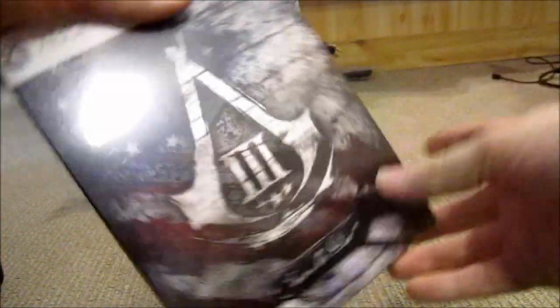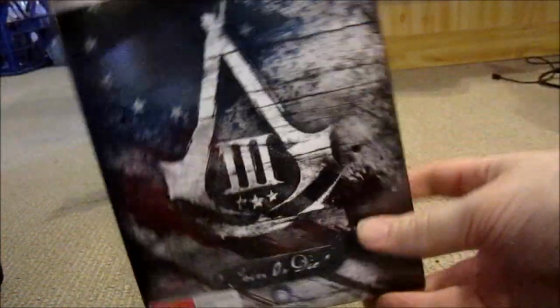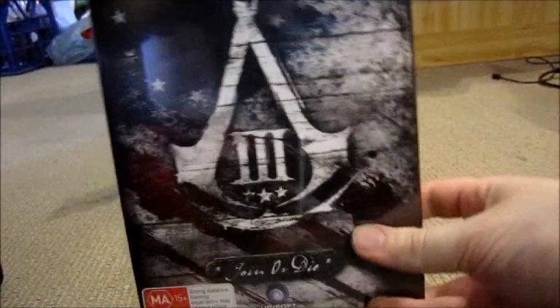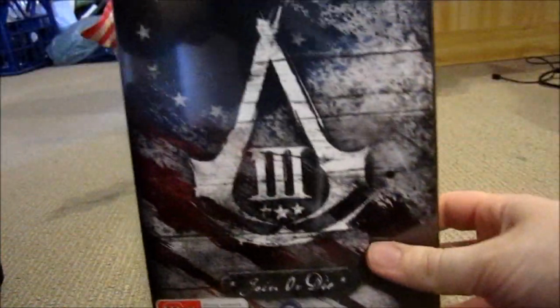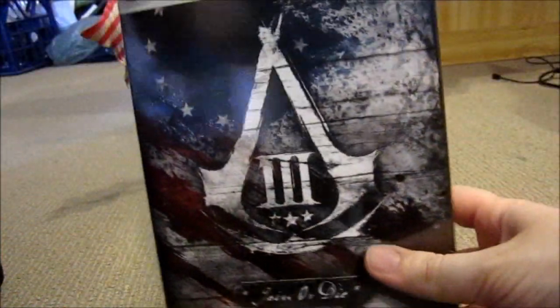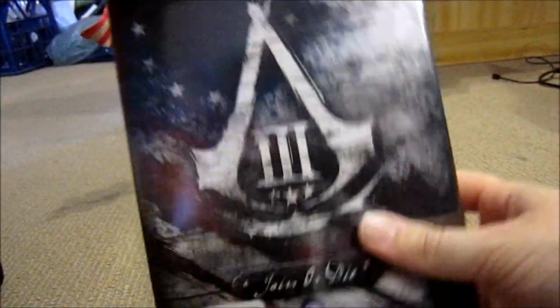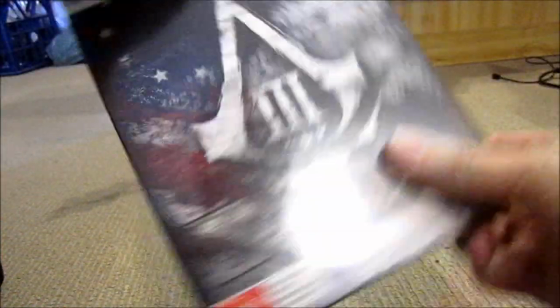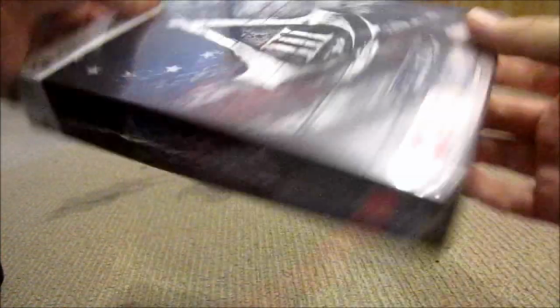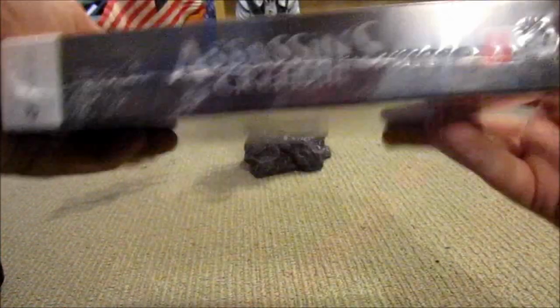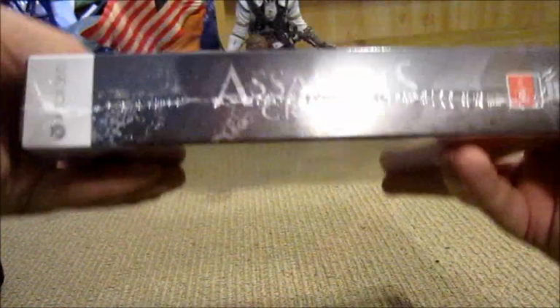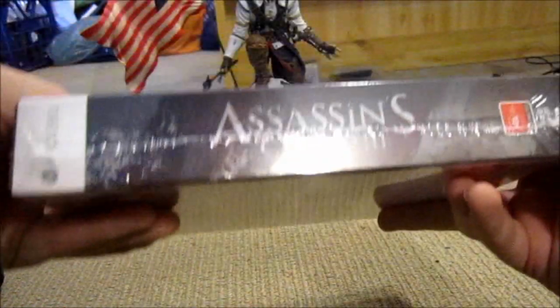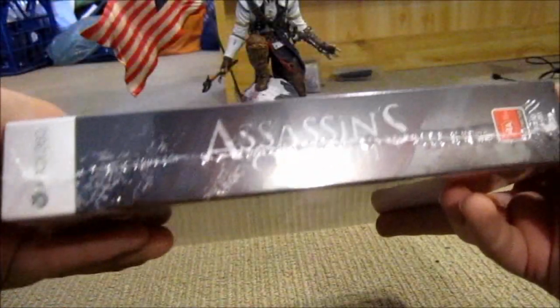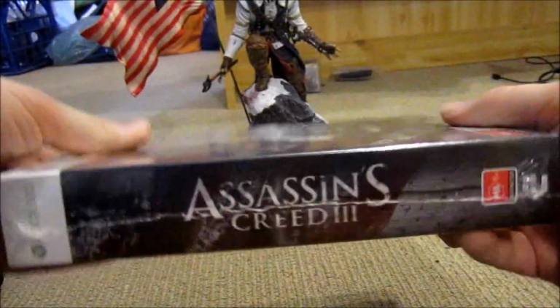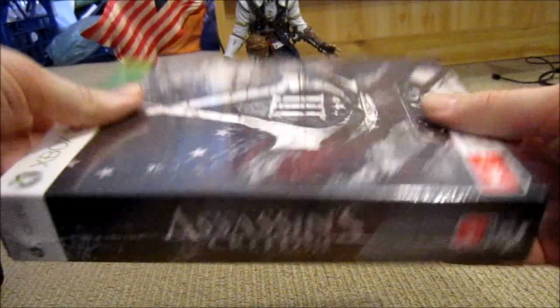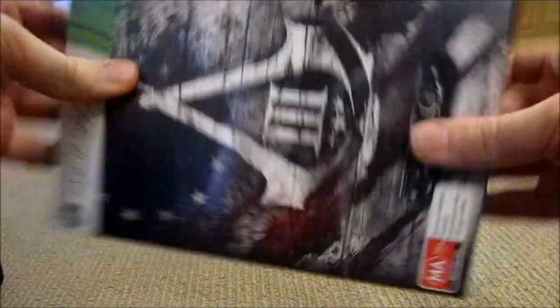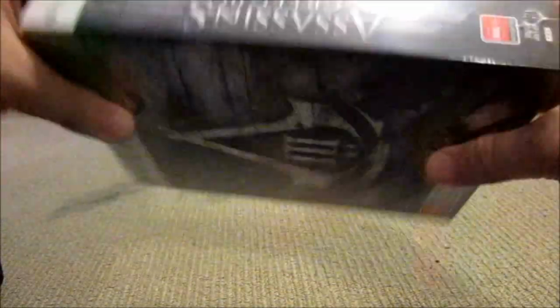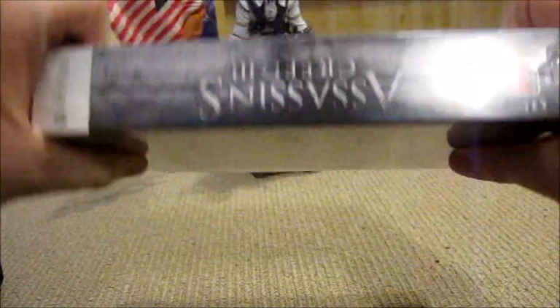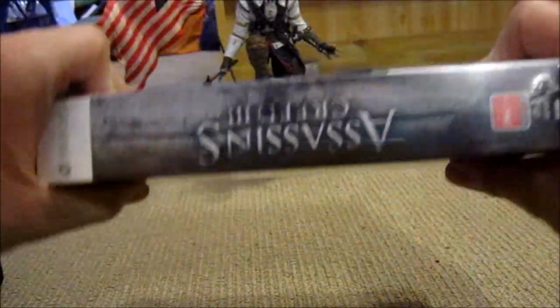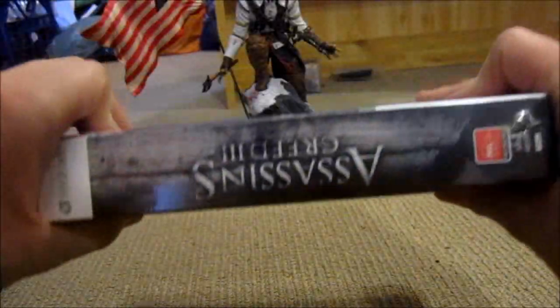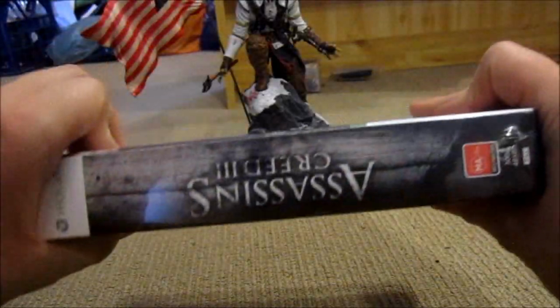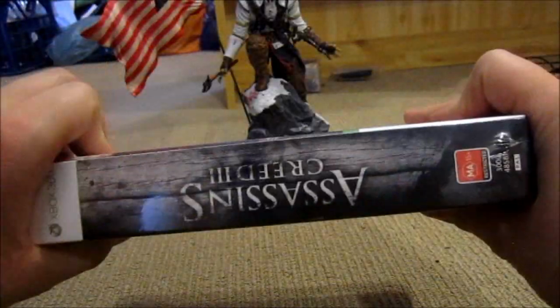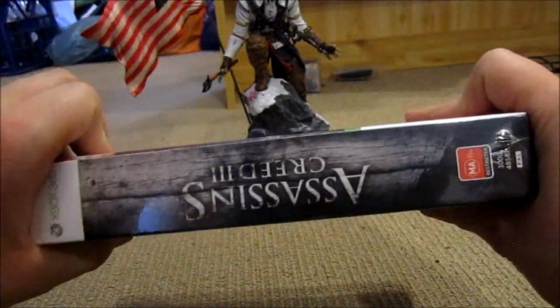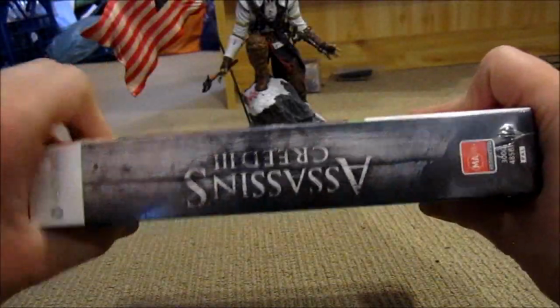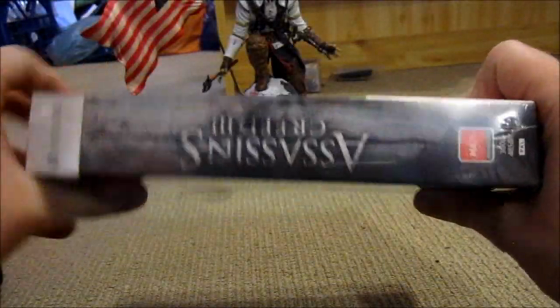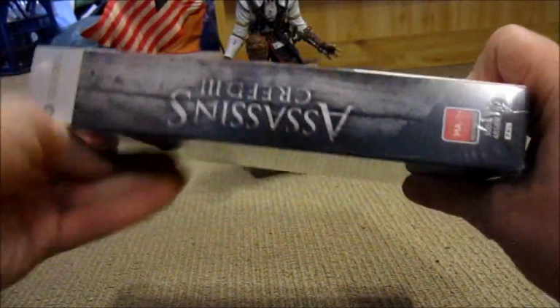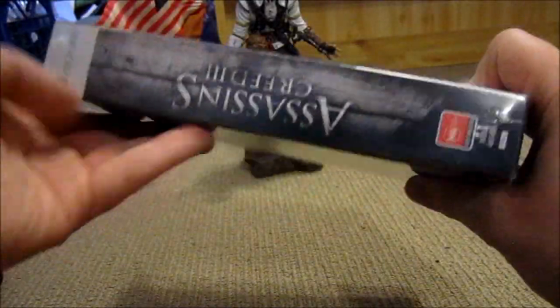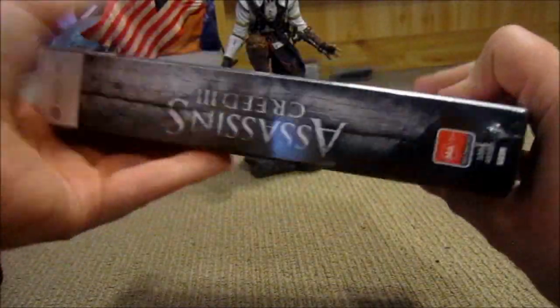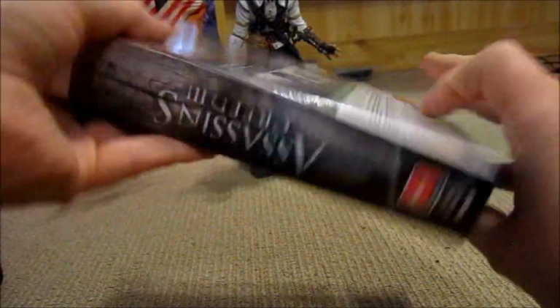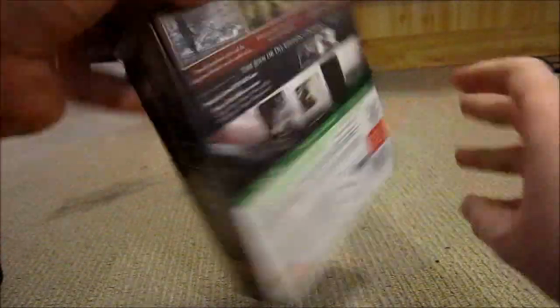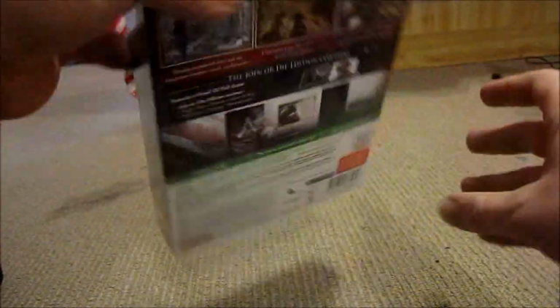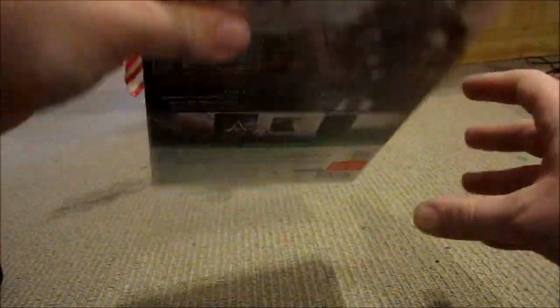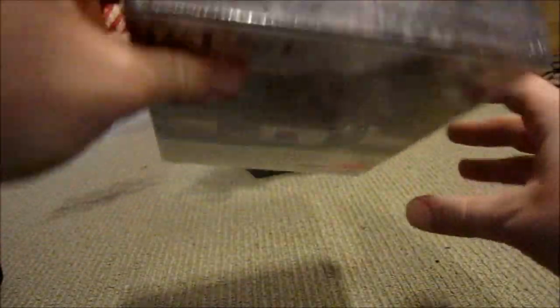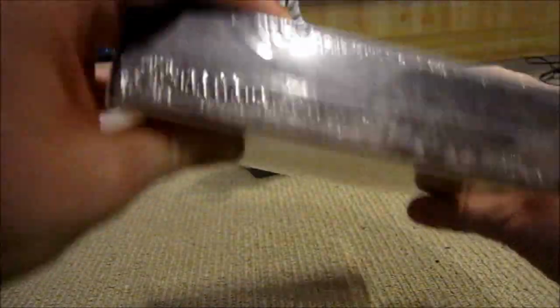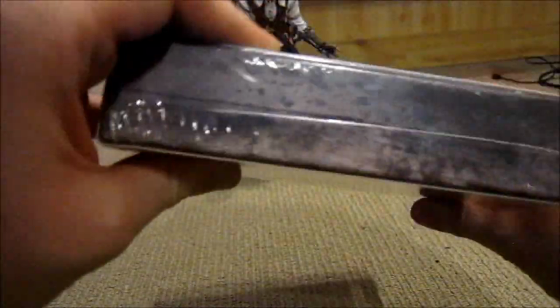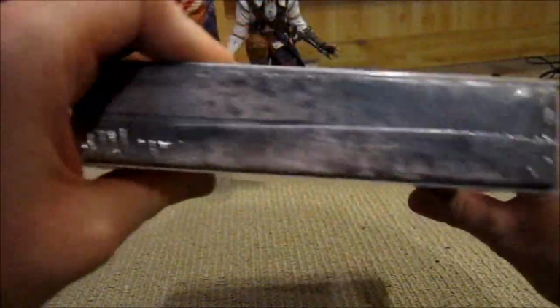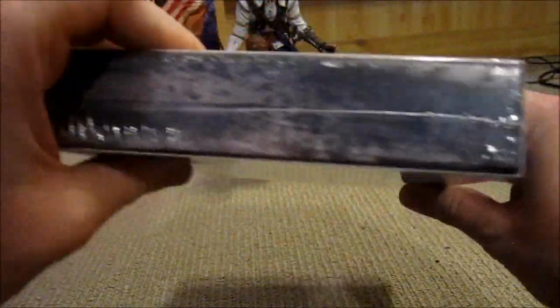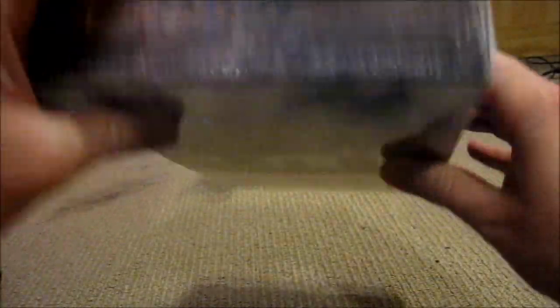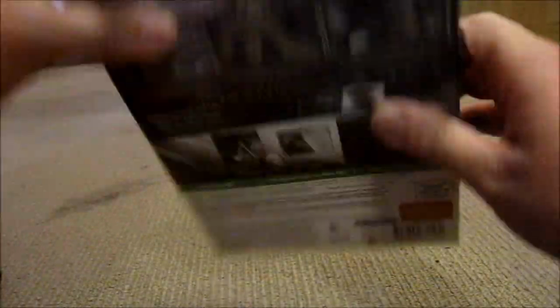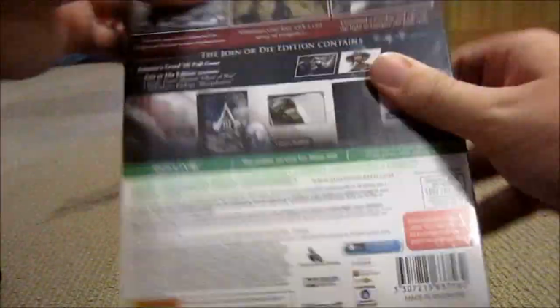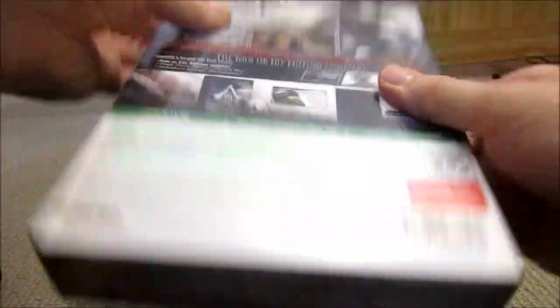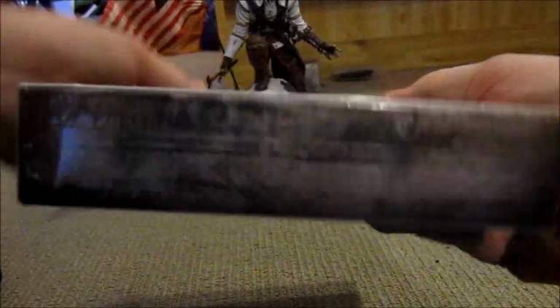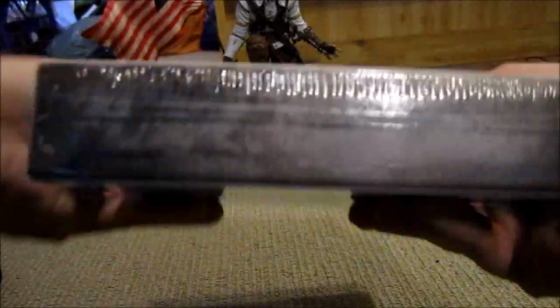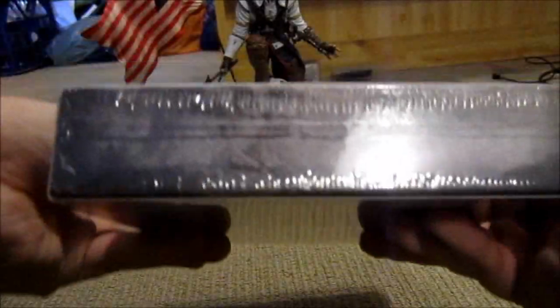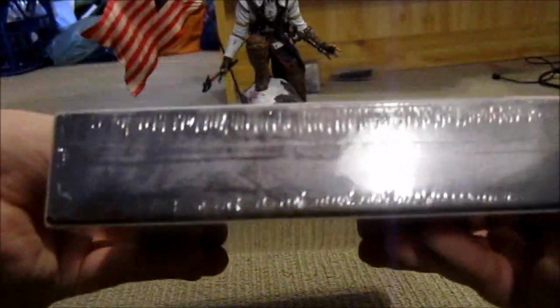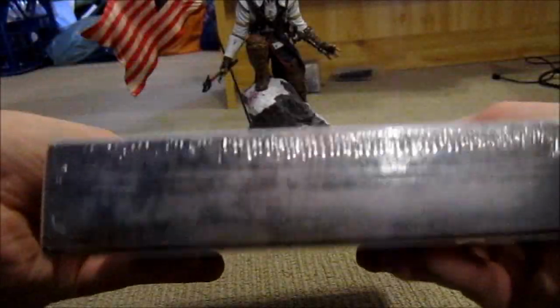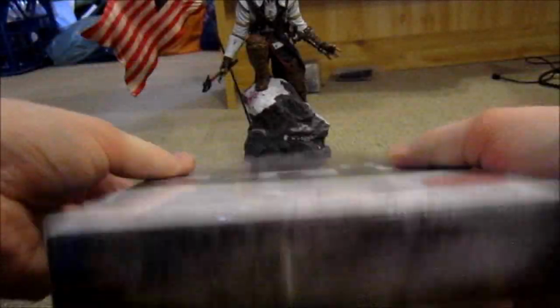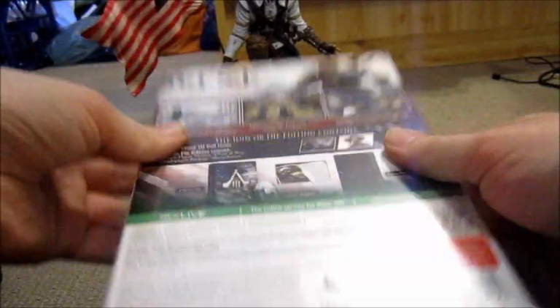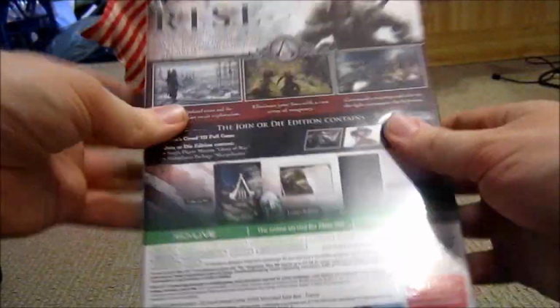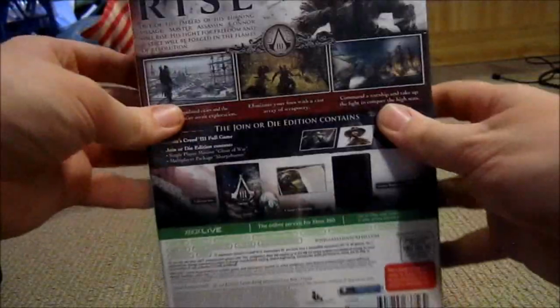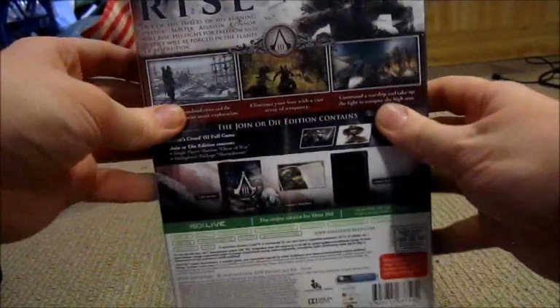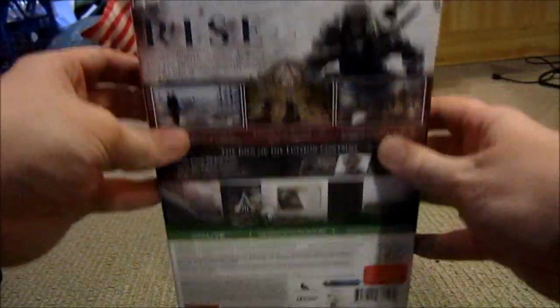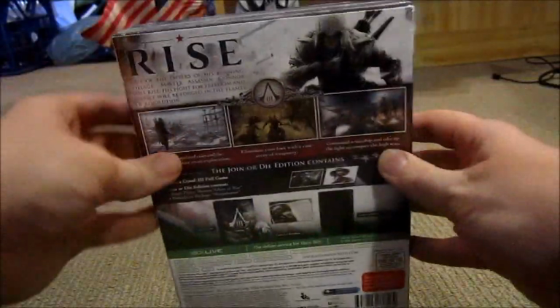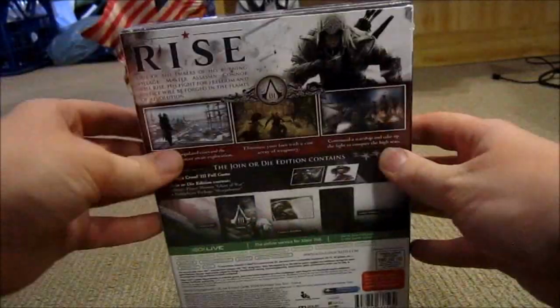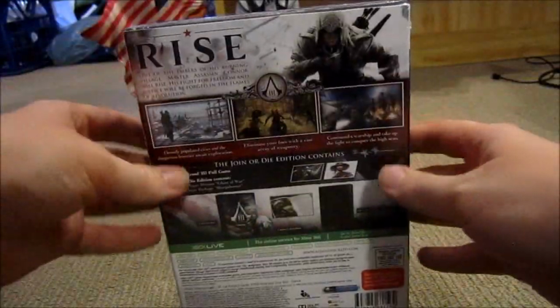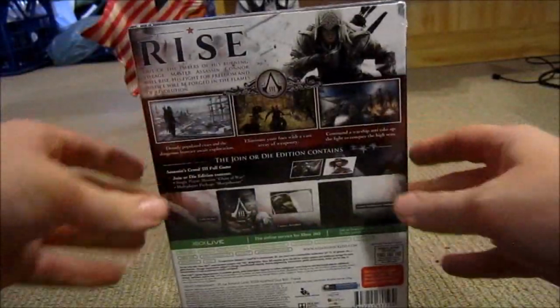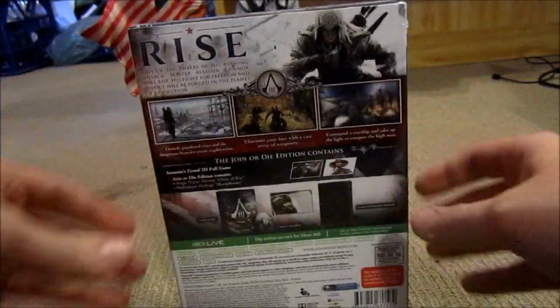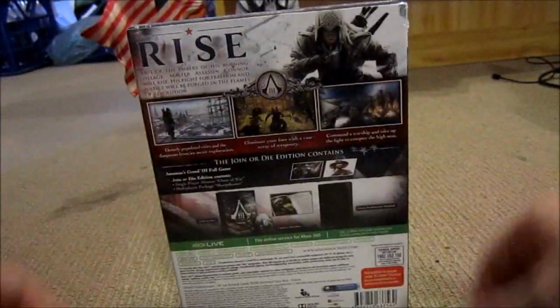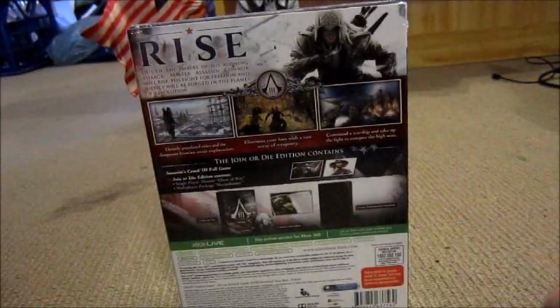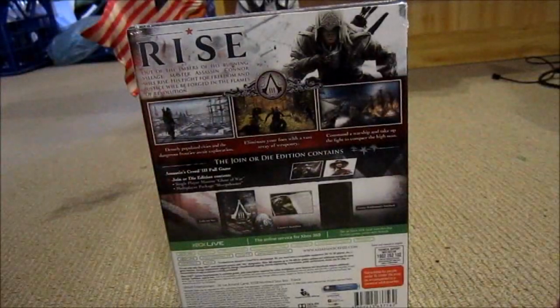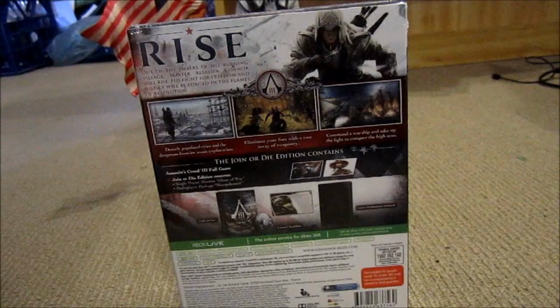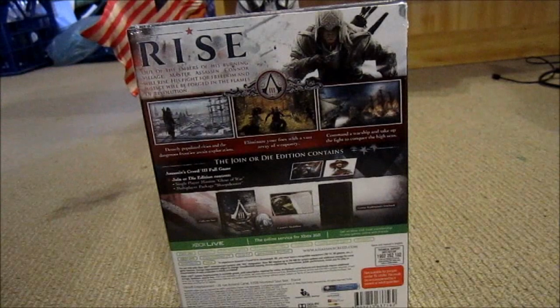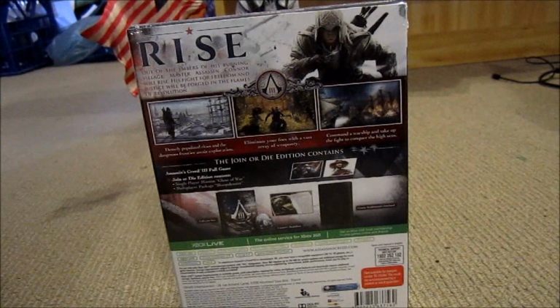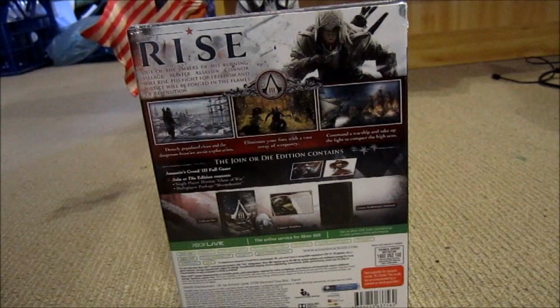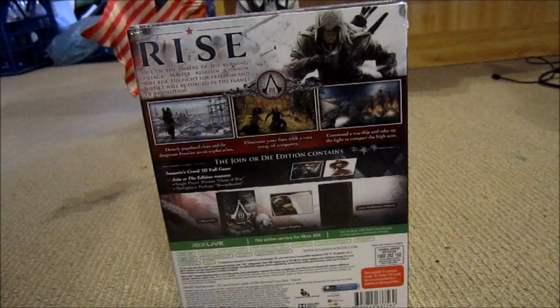So there's the front. Side, side, top, bottom, back. Yay.